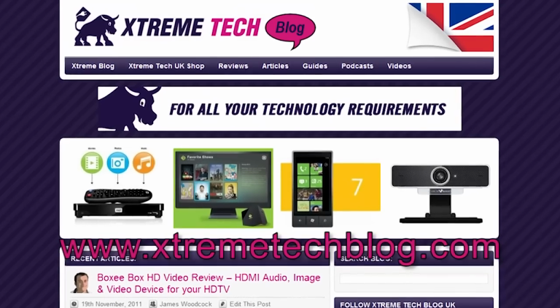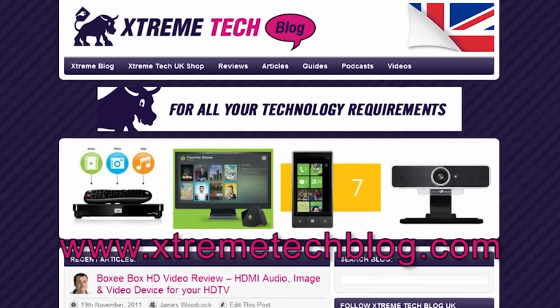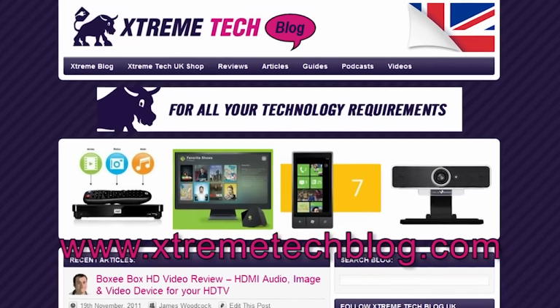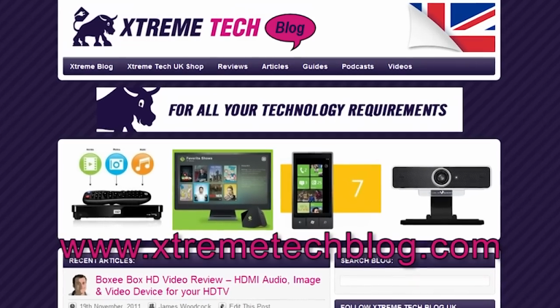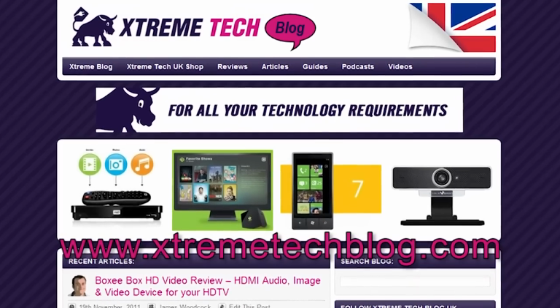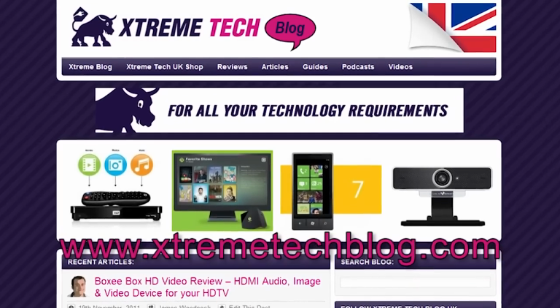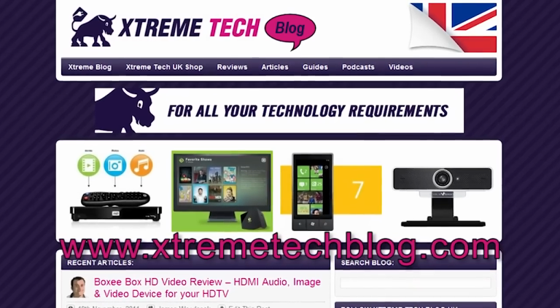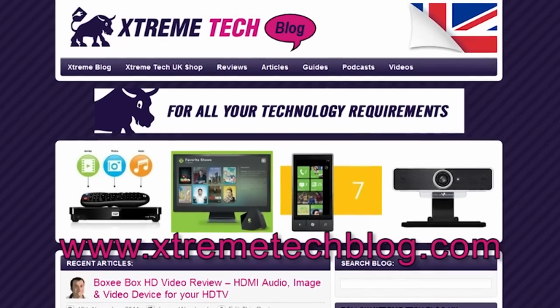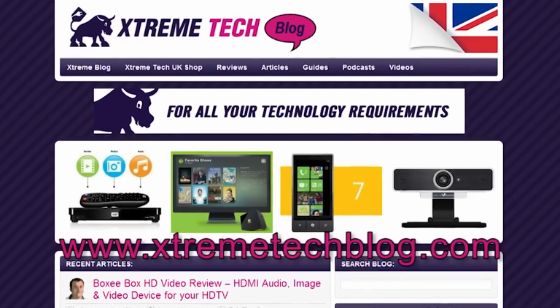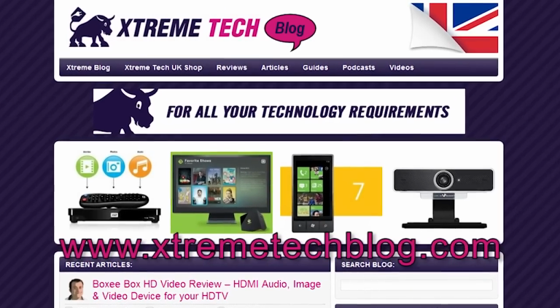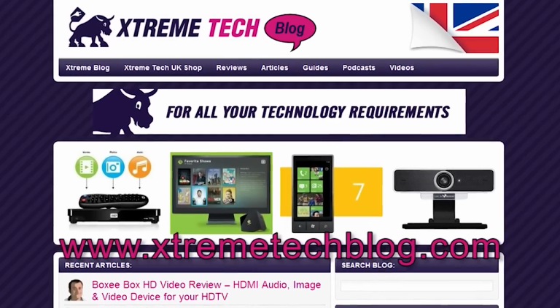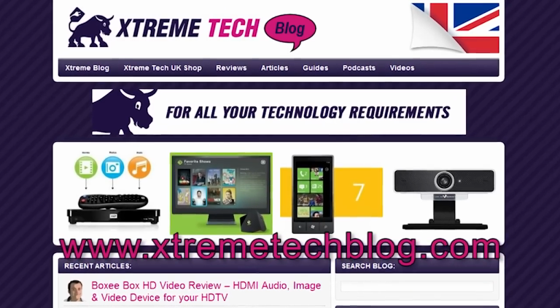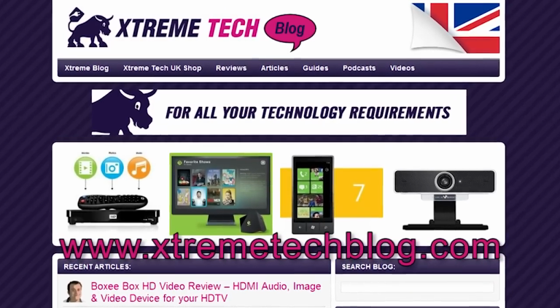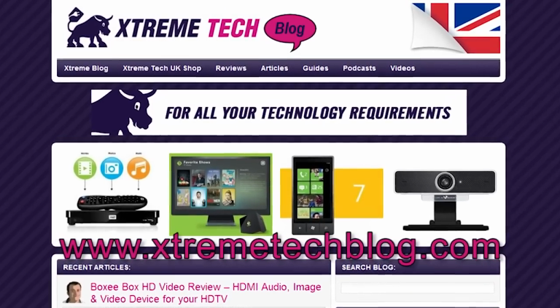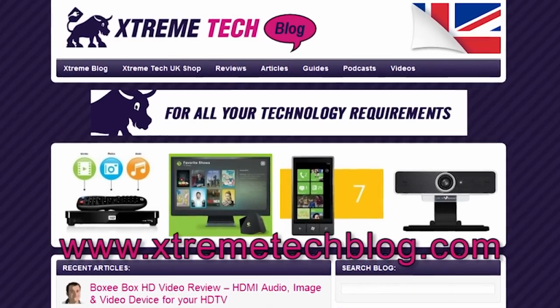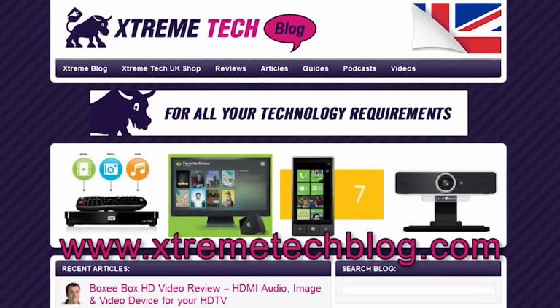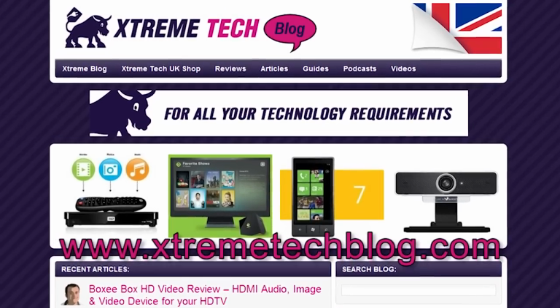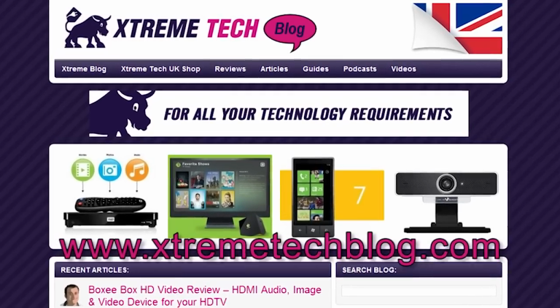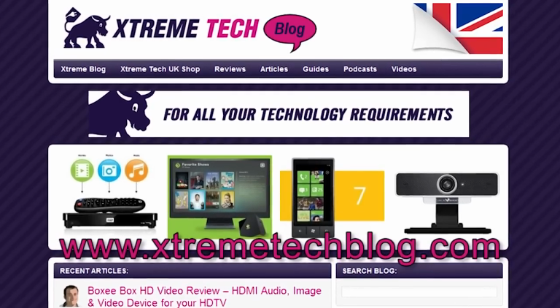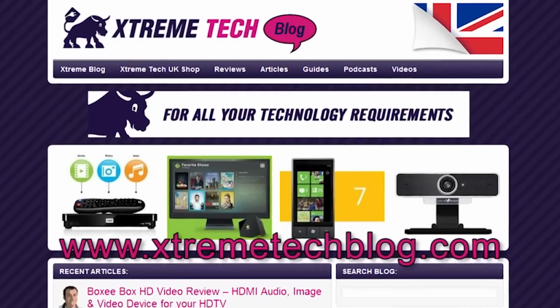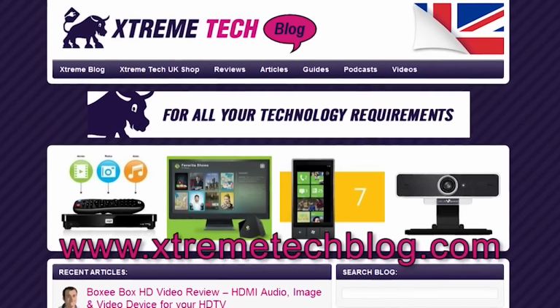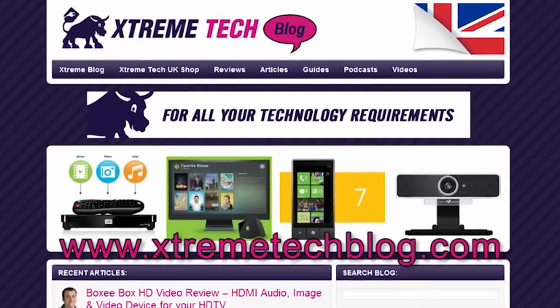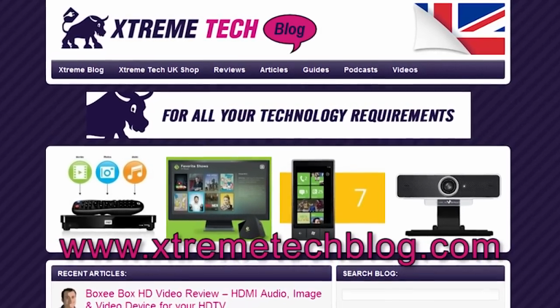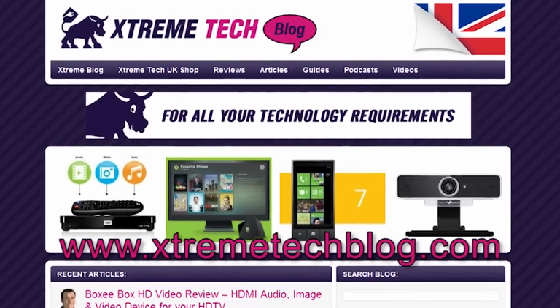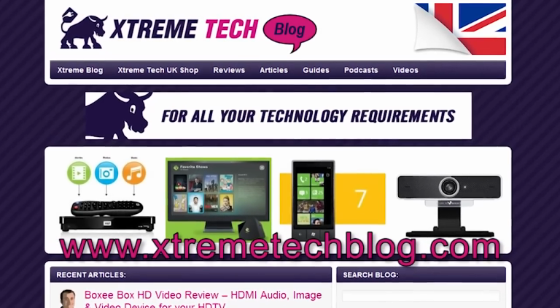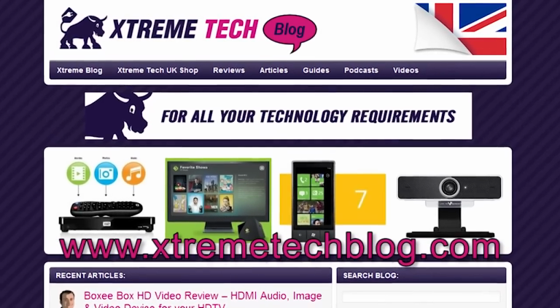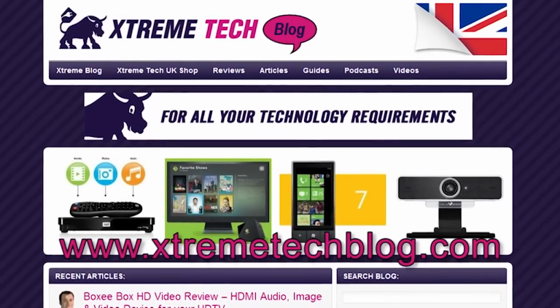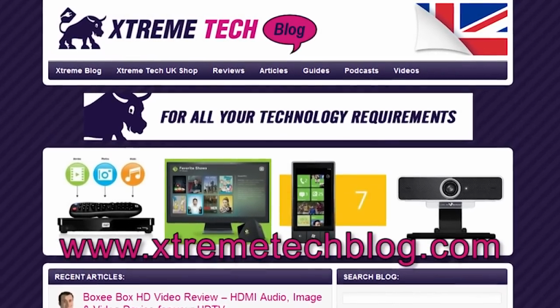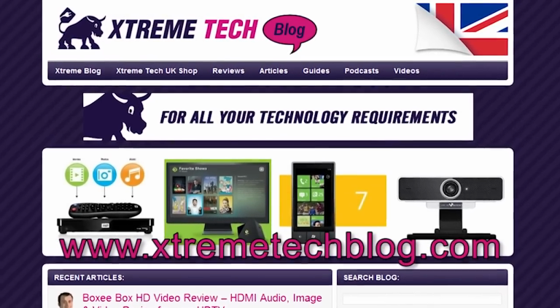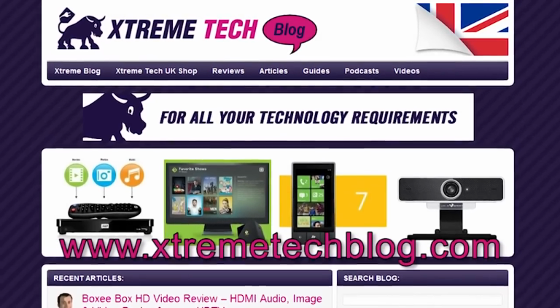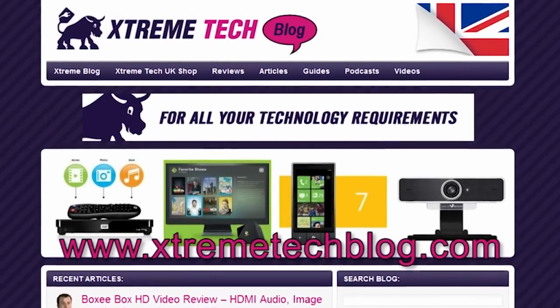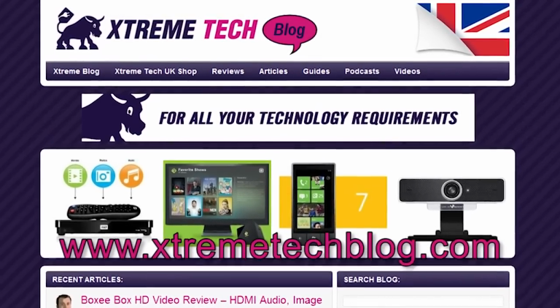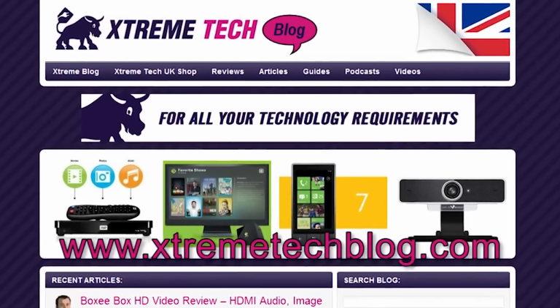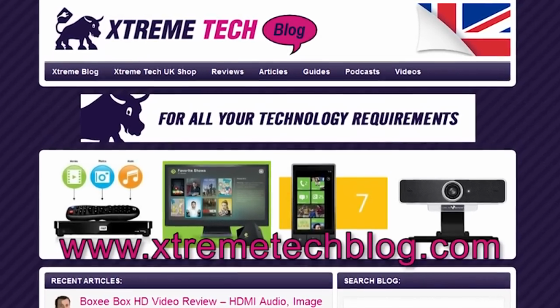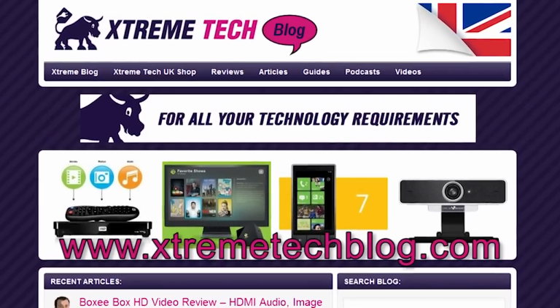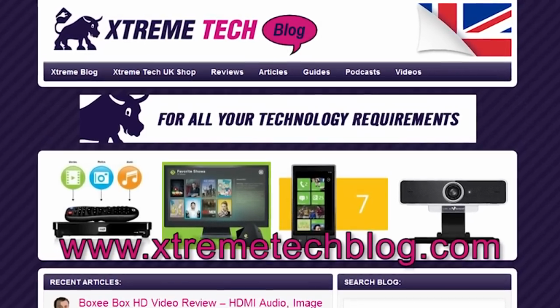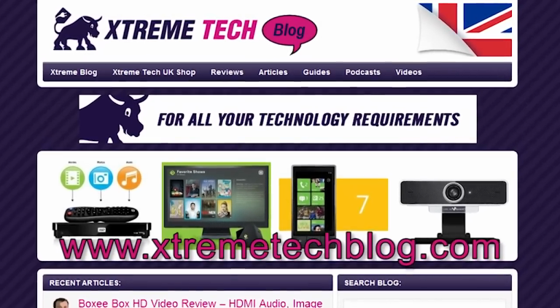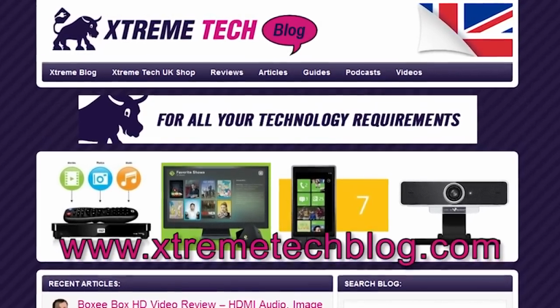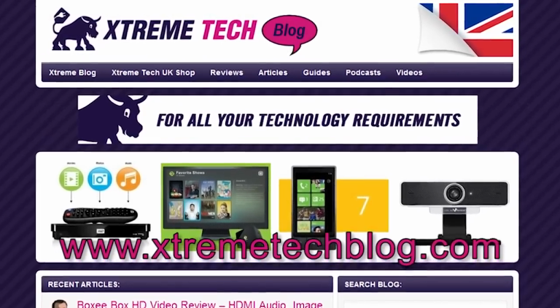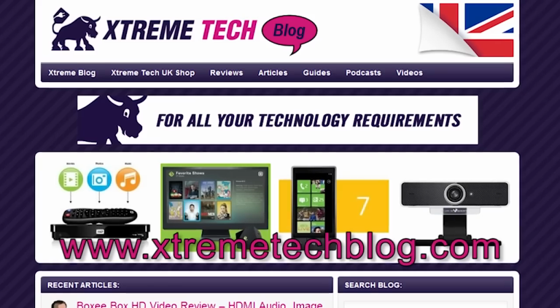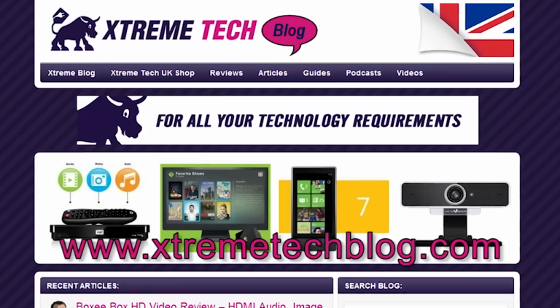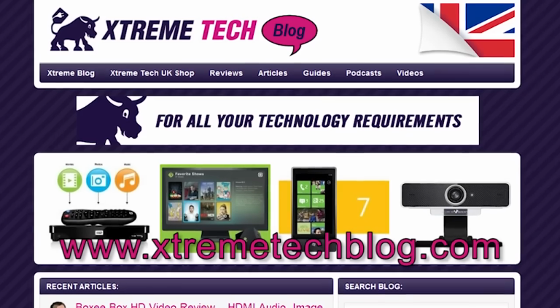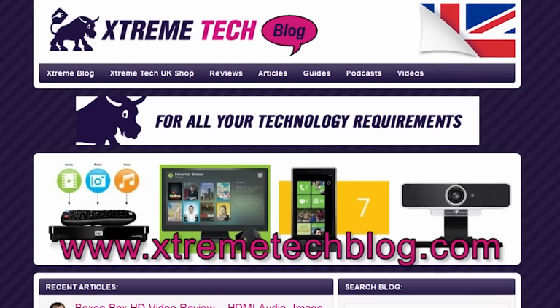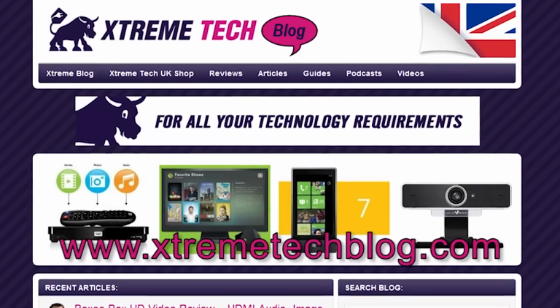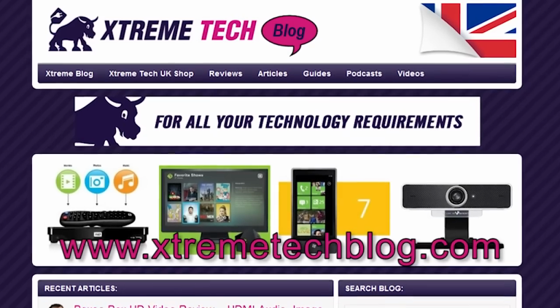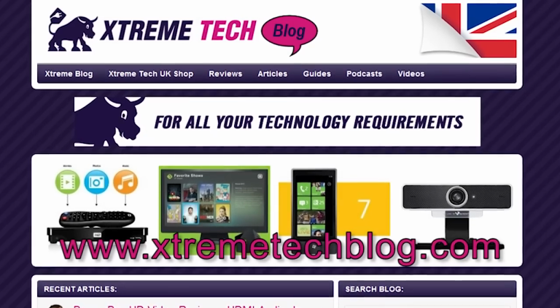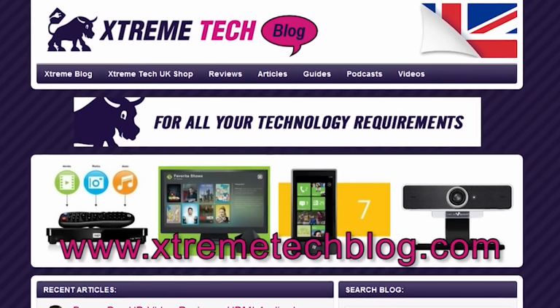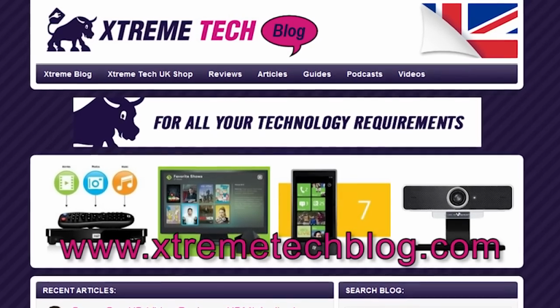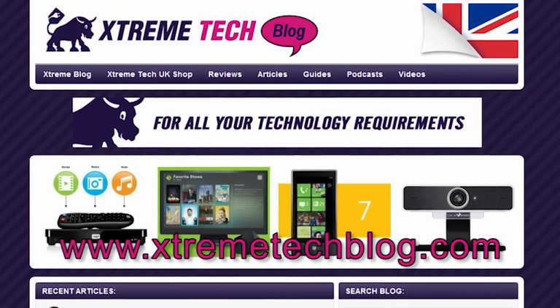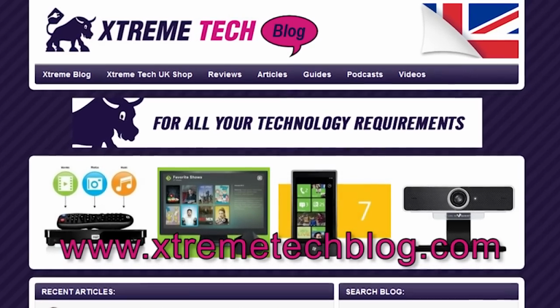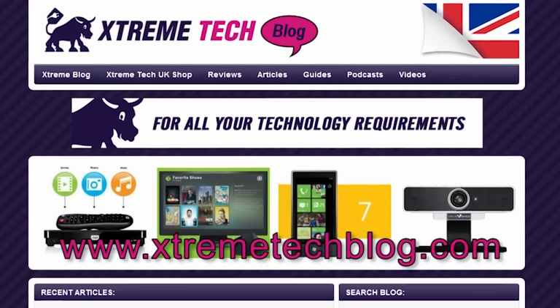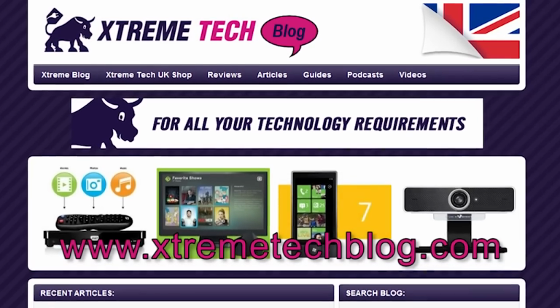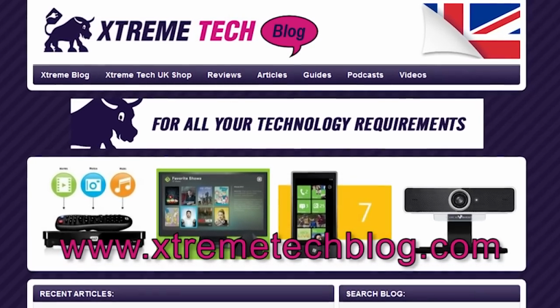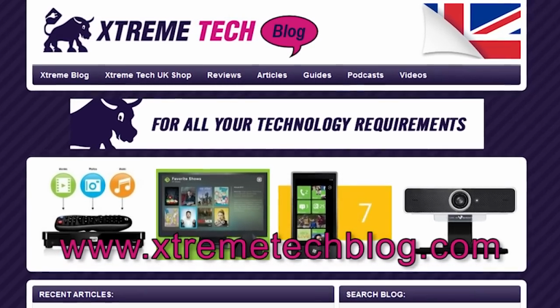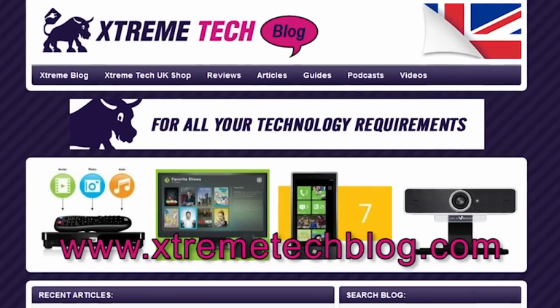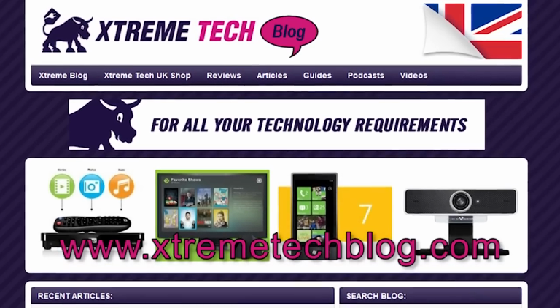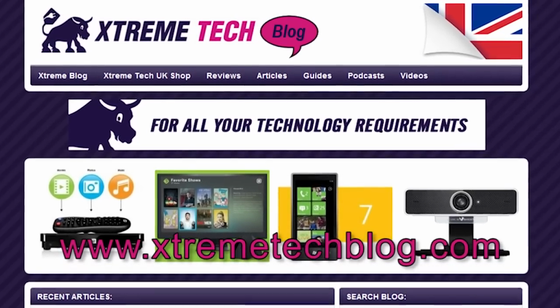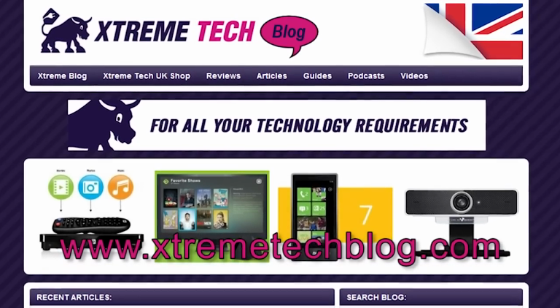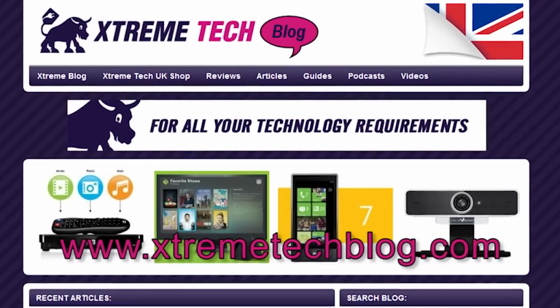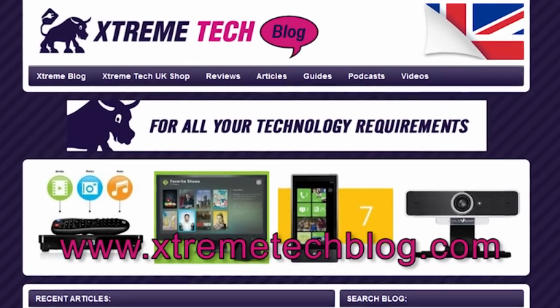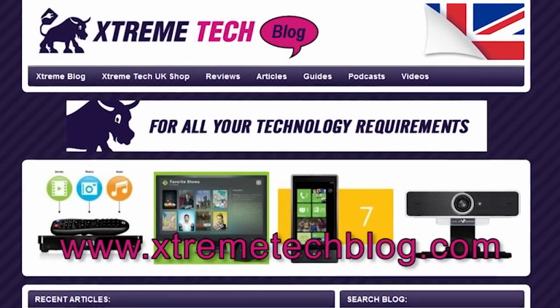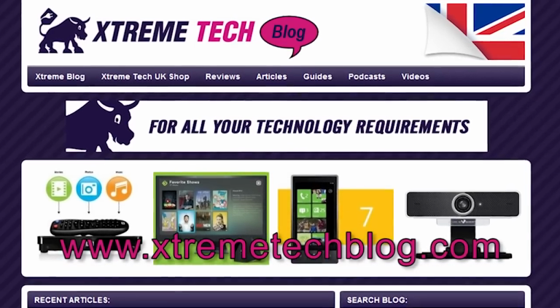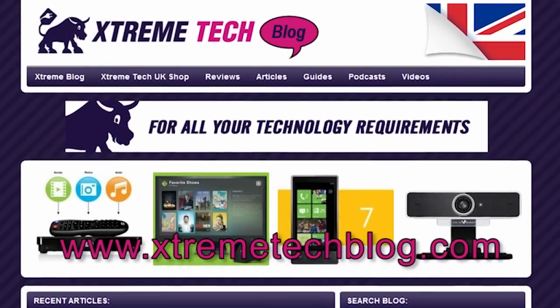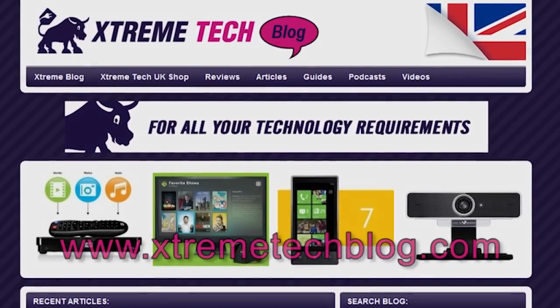To read the full review of this product and to discover other reviews we have created, please visit extremetechblog.com.